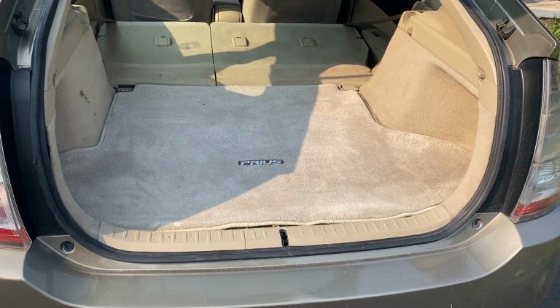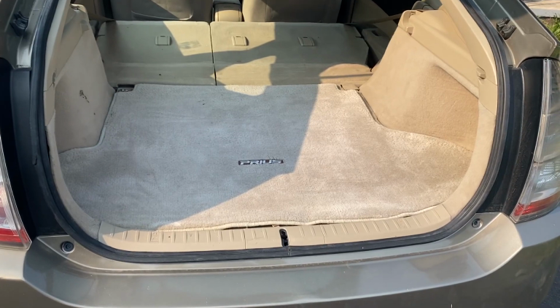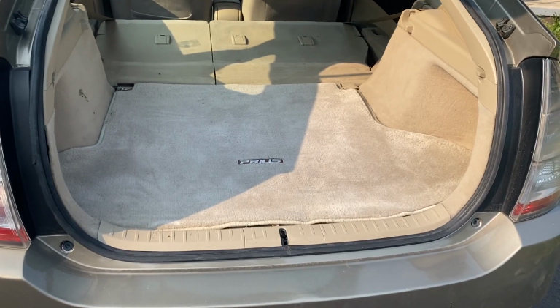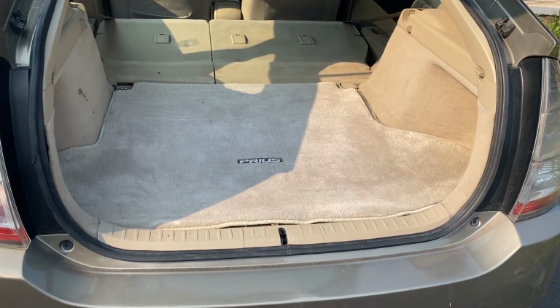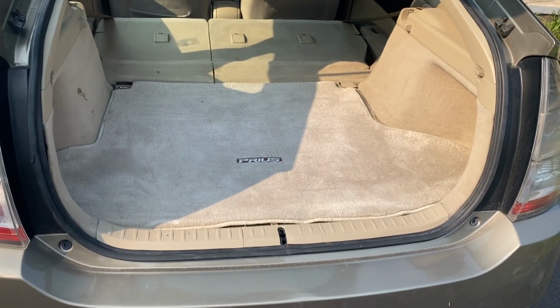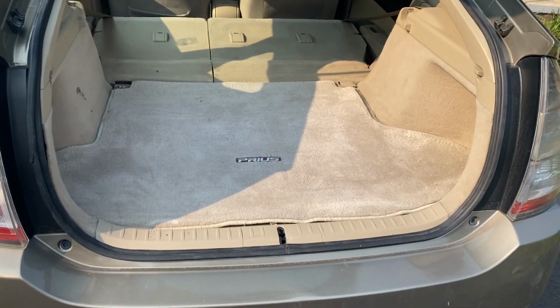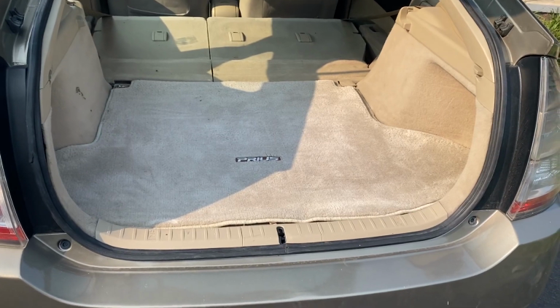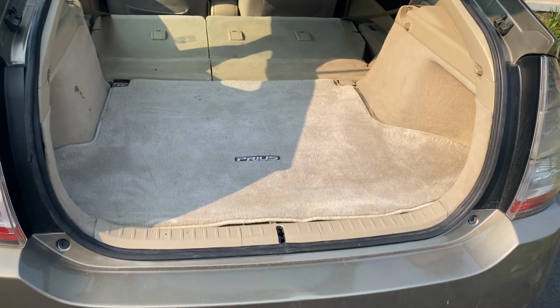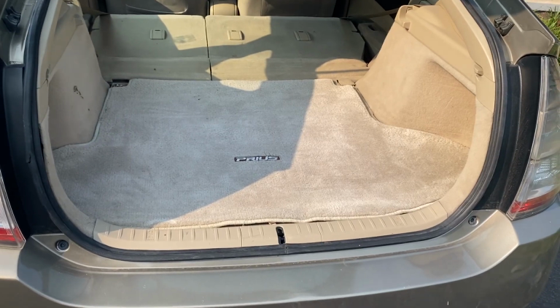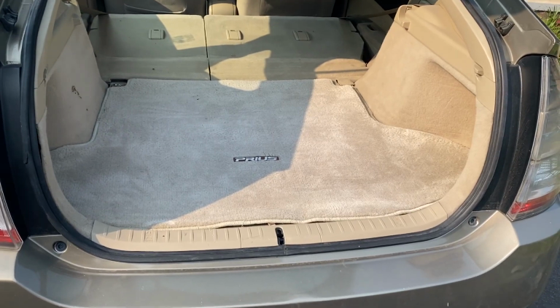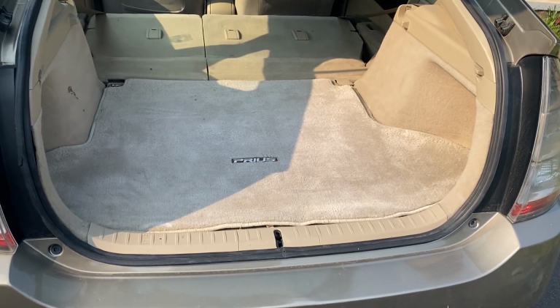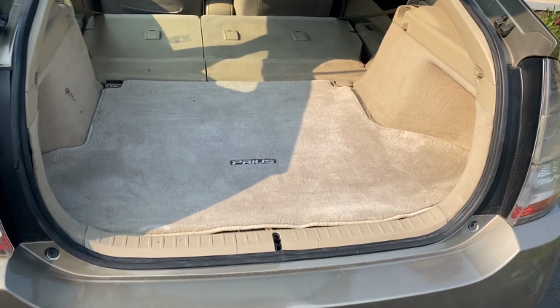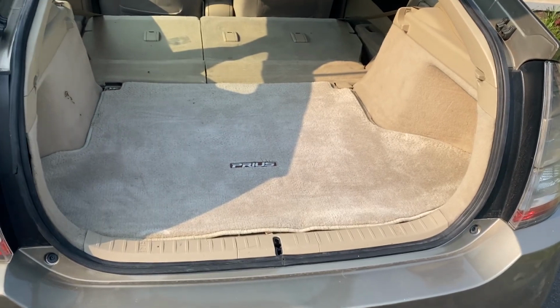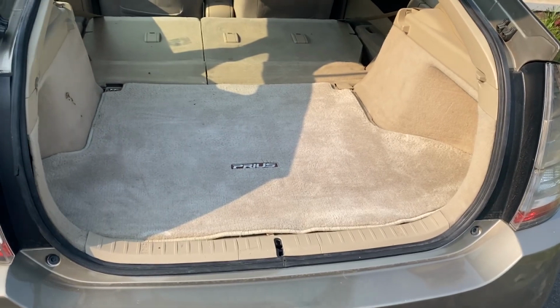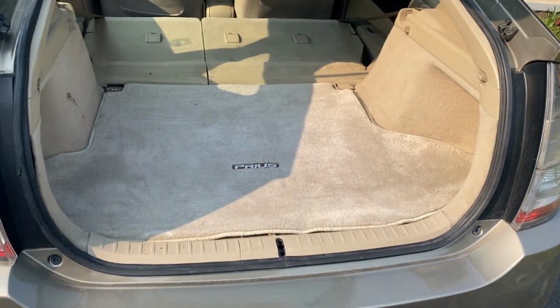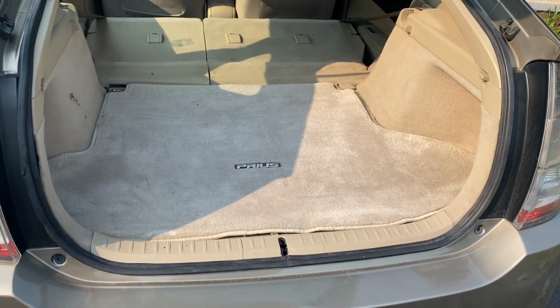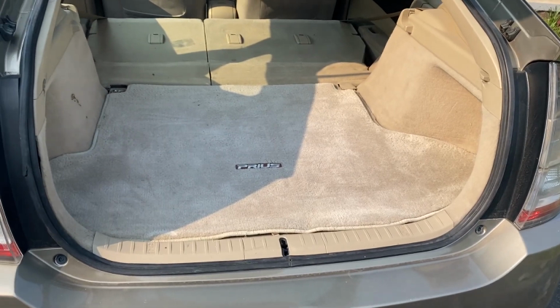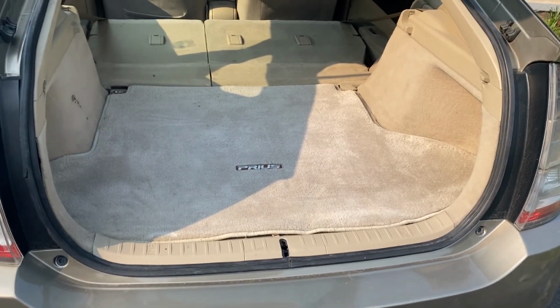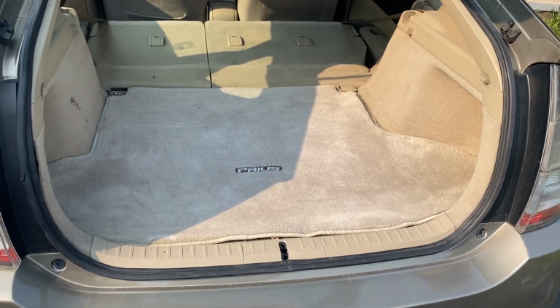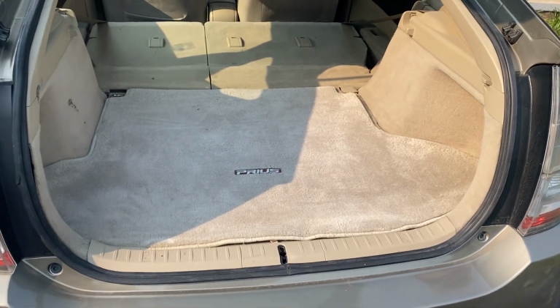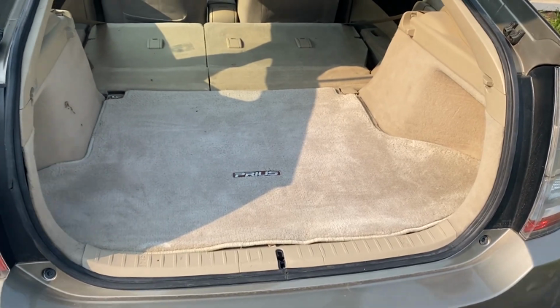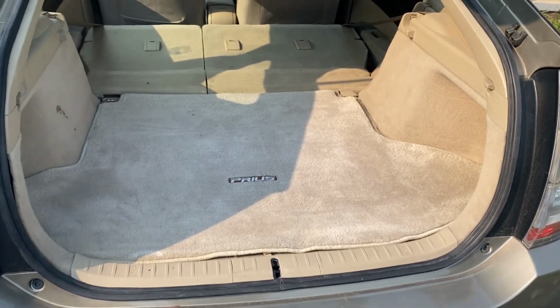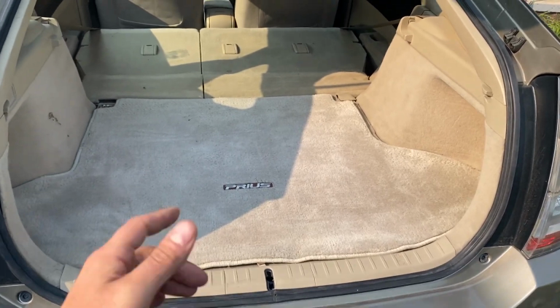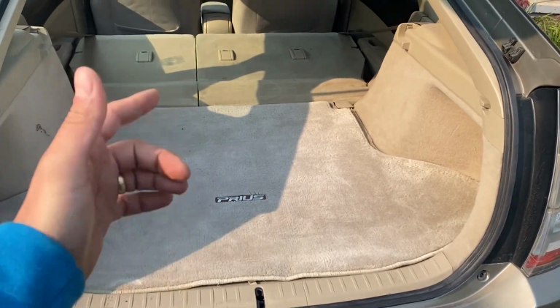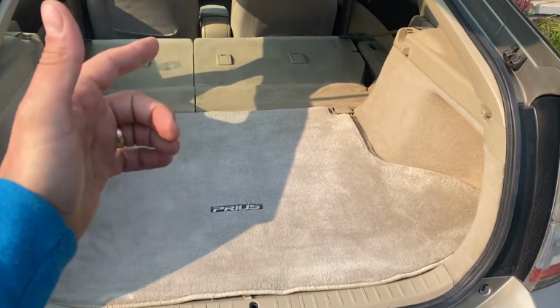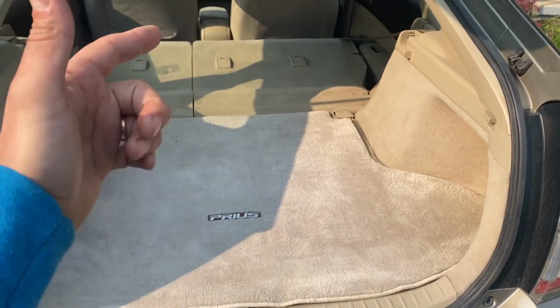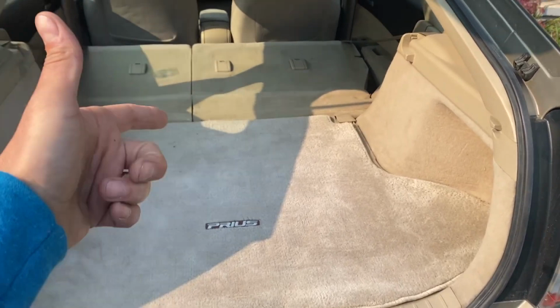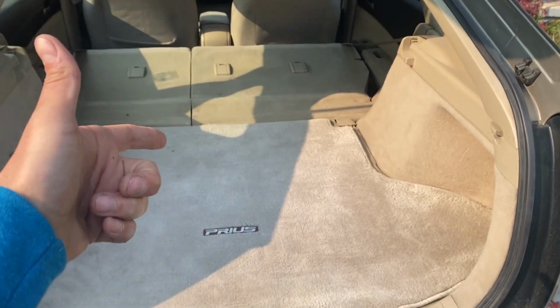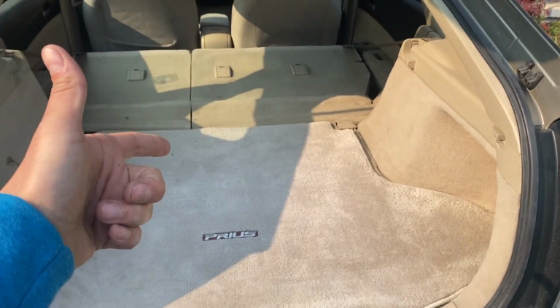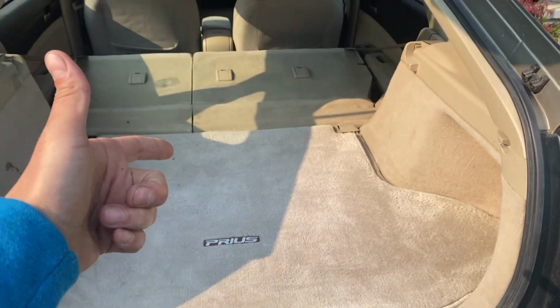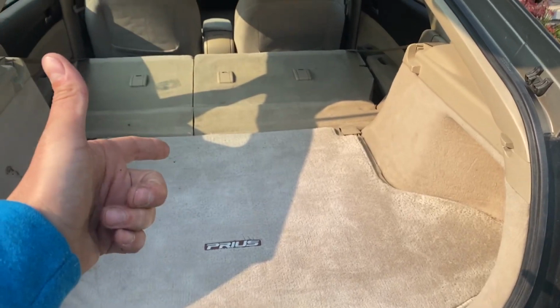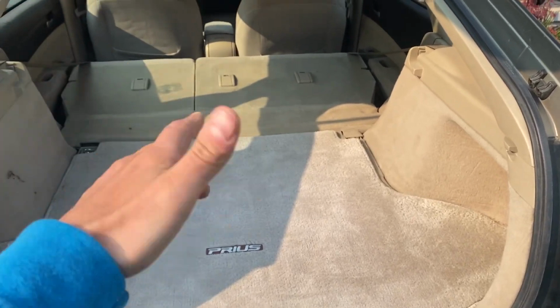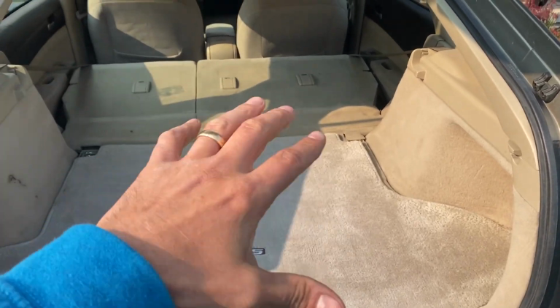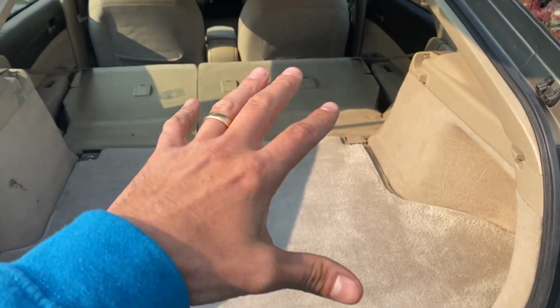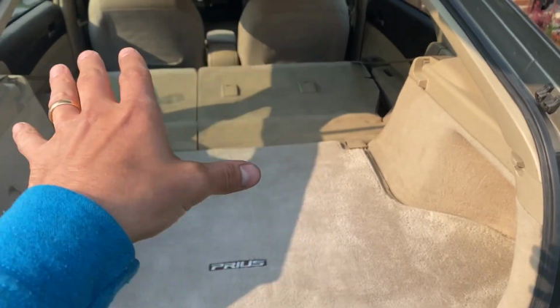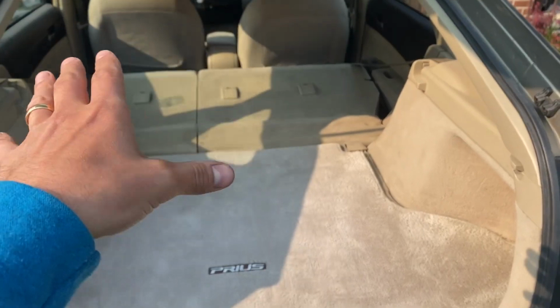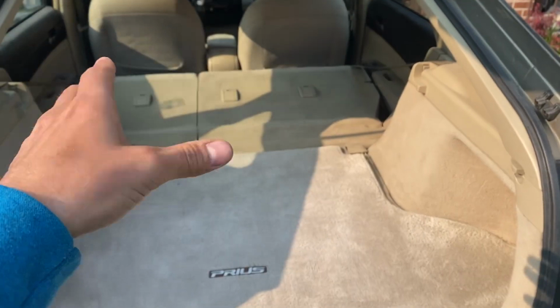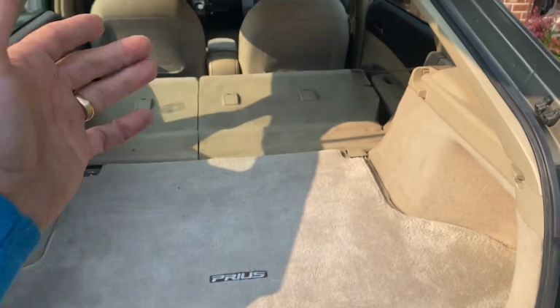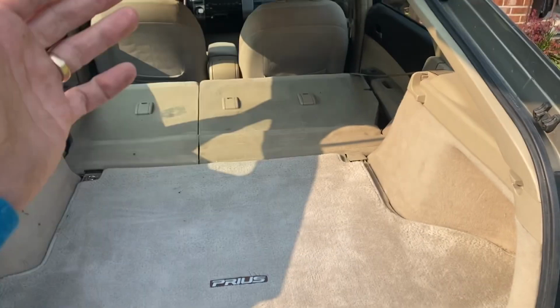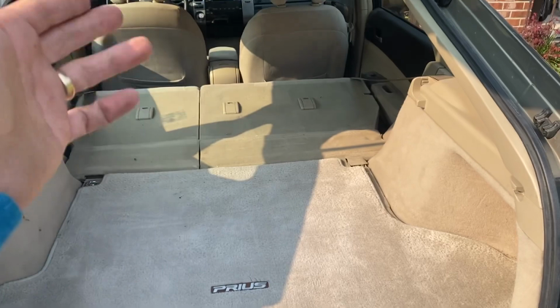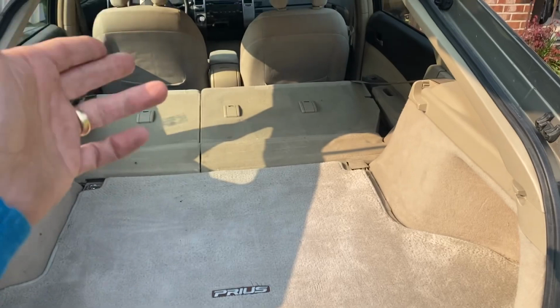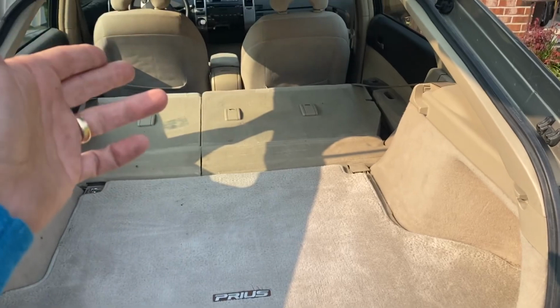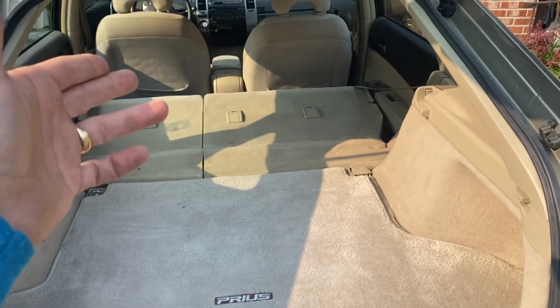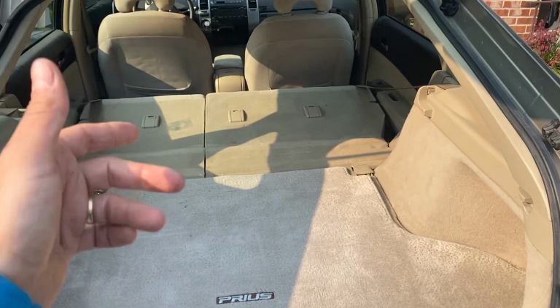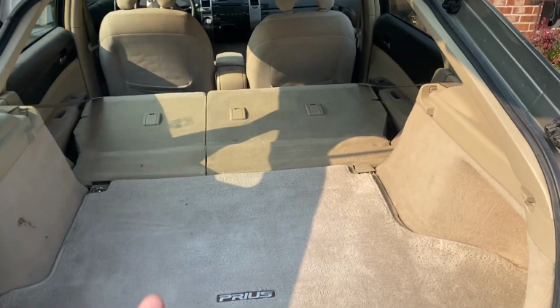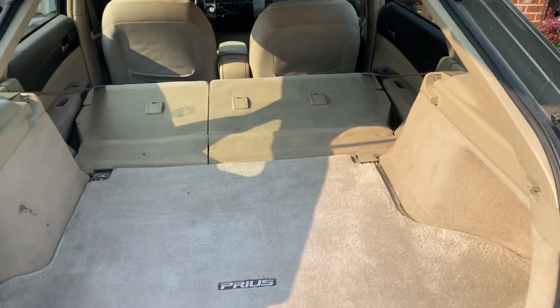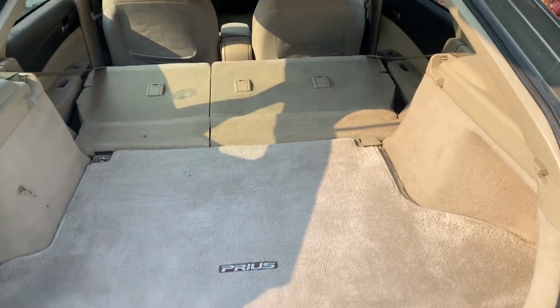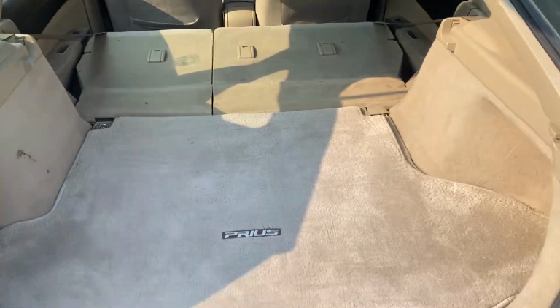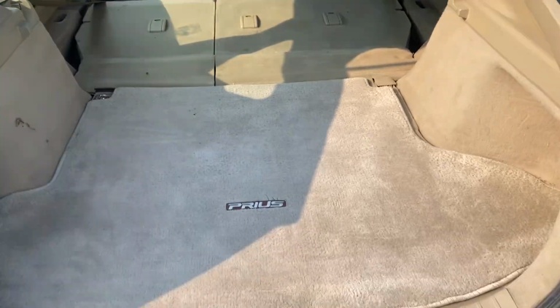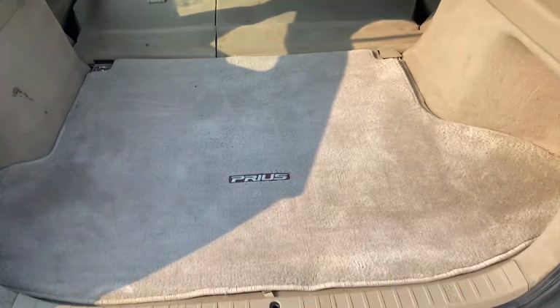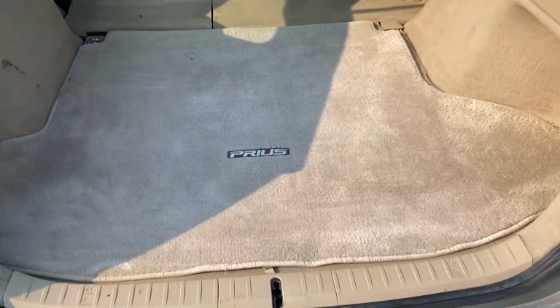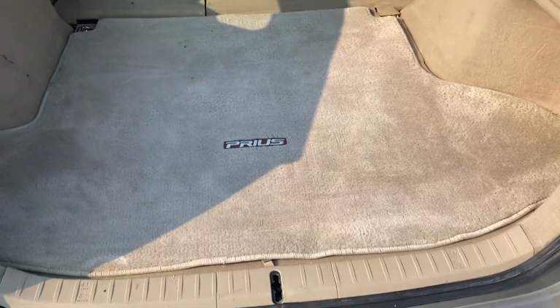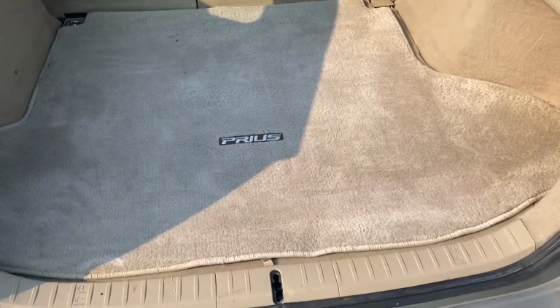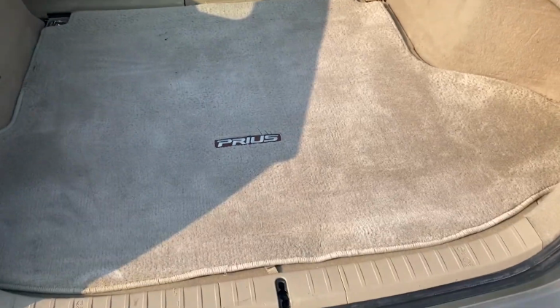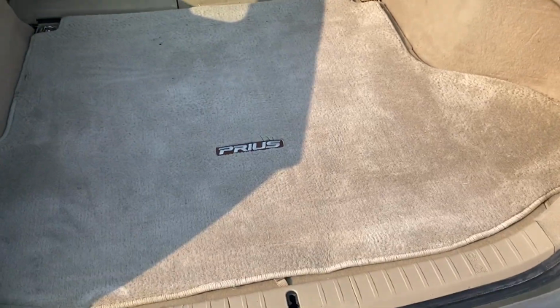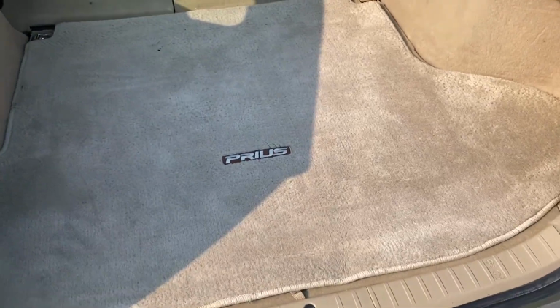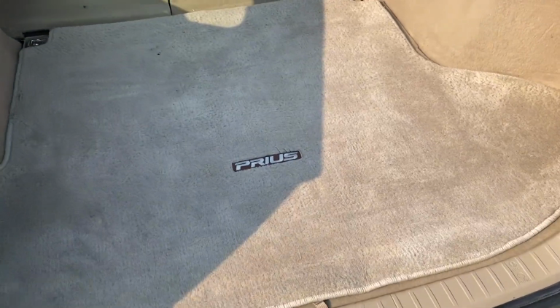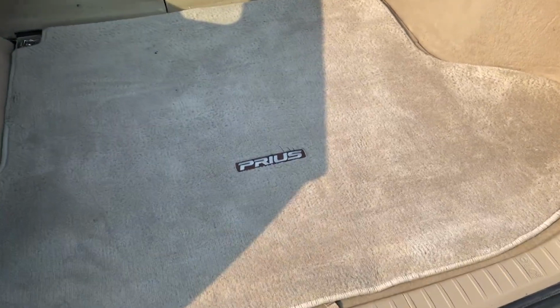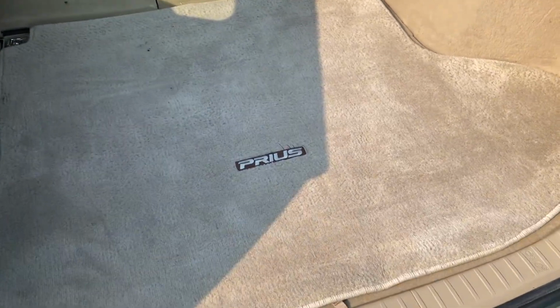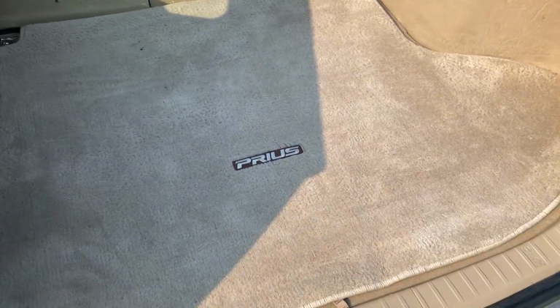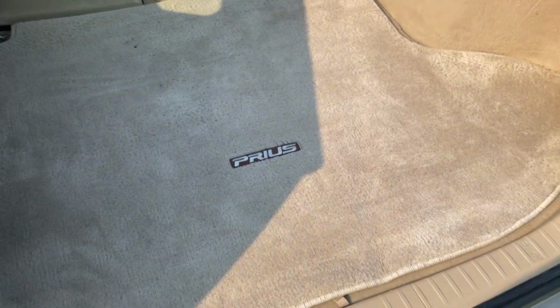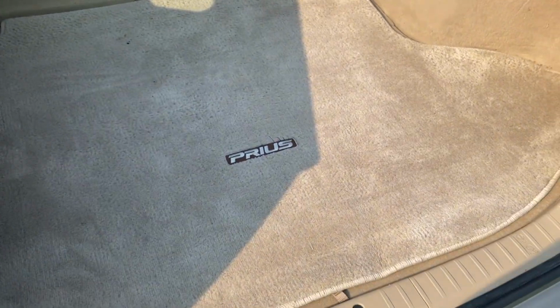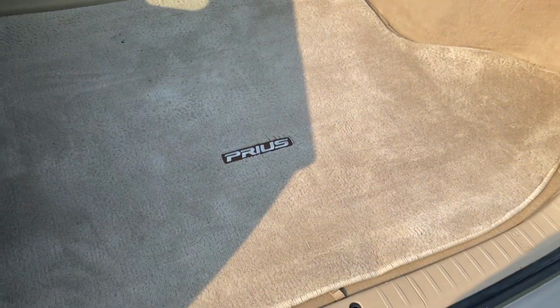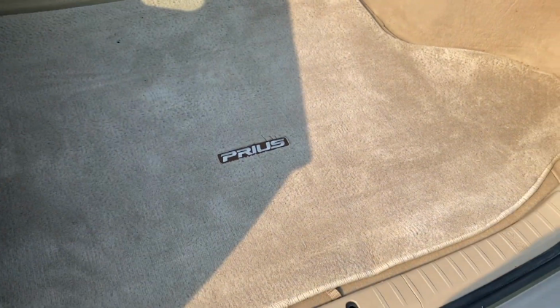Hey everybody, Drew here, and today I'm going to show you guys how to reset any warning light on the dash of a 2004 to 2009 Prius.